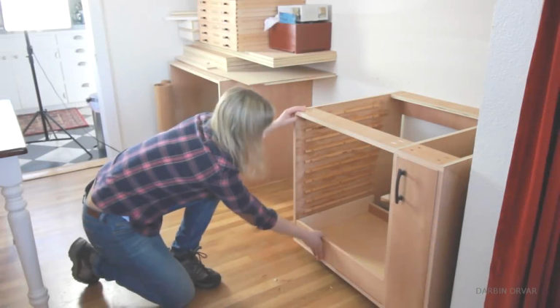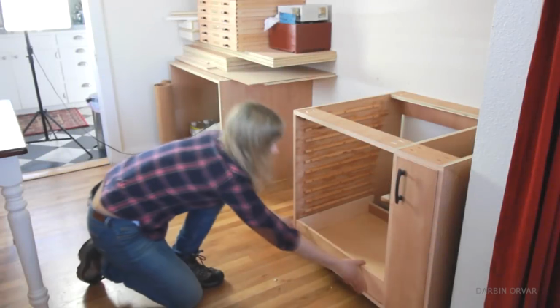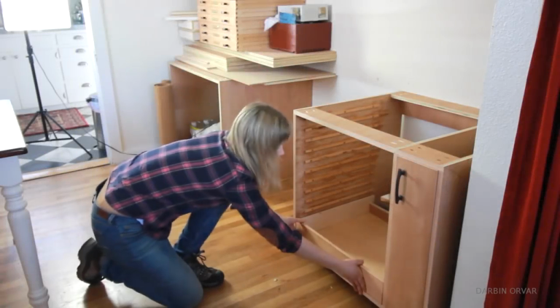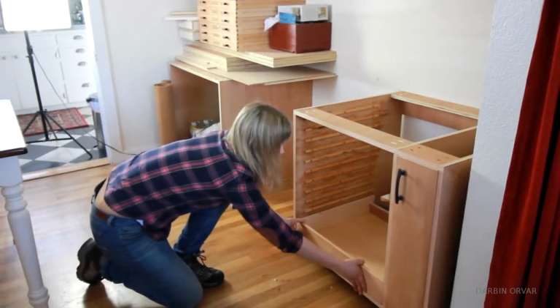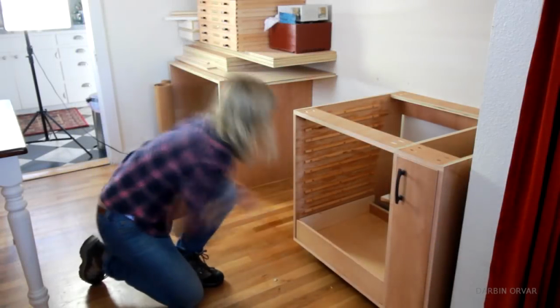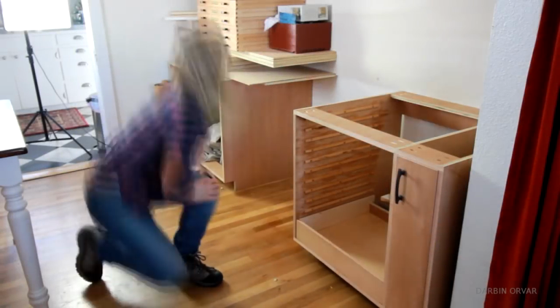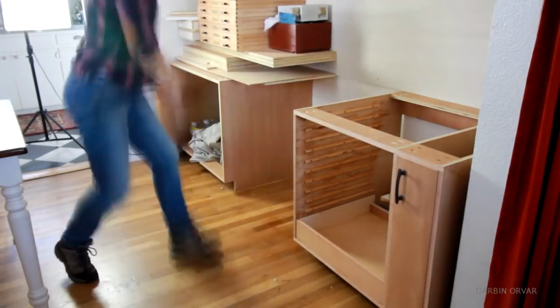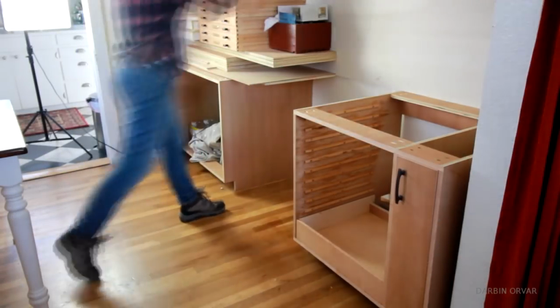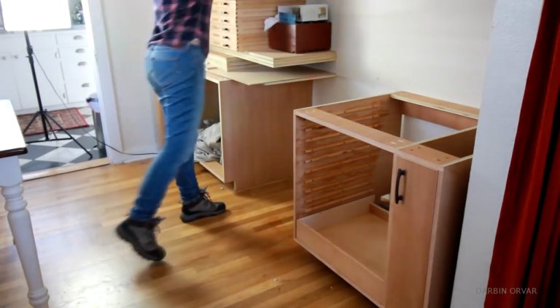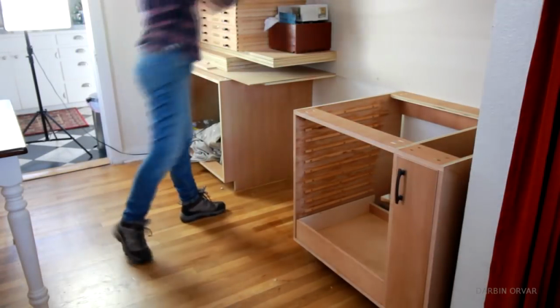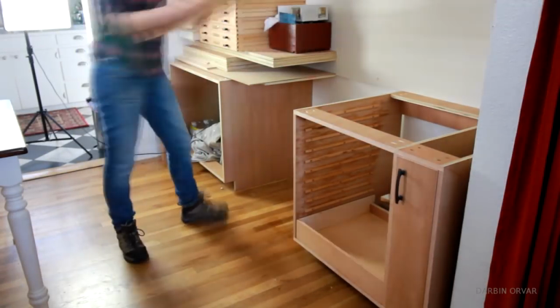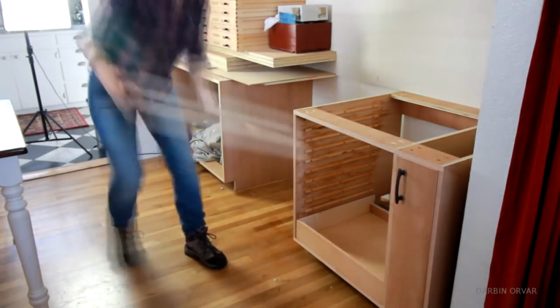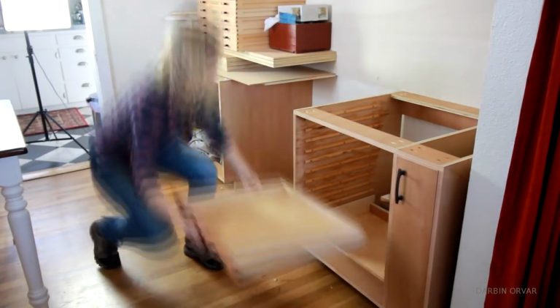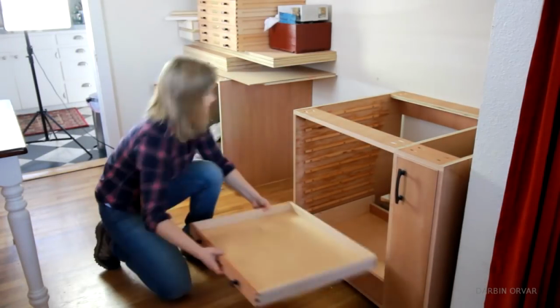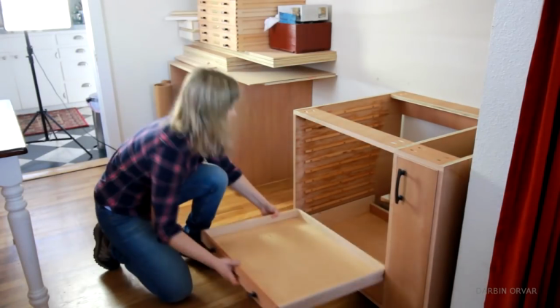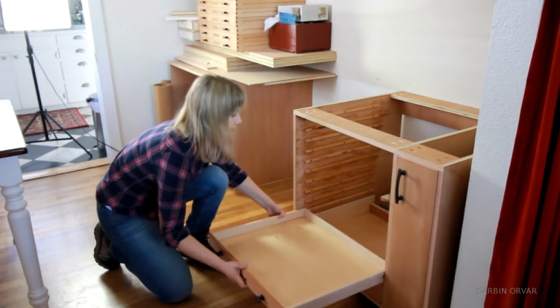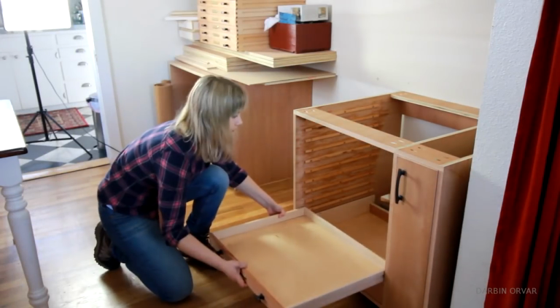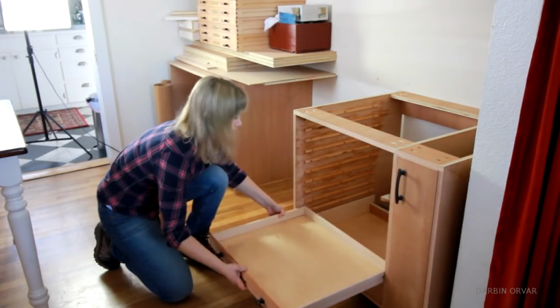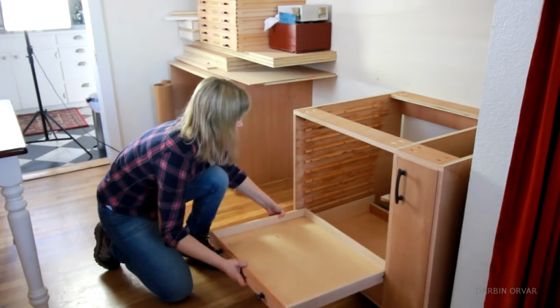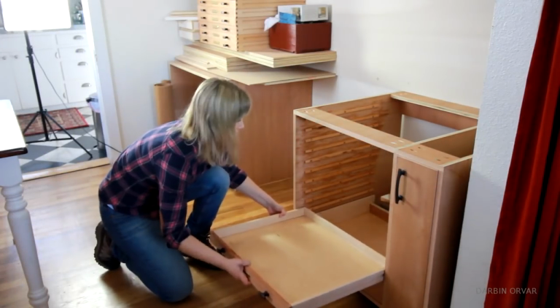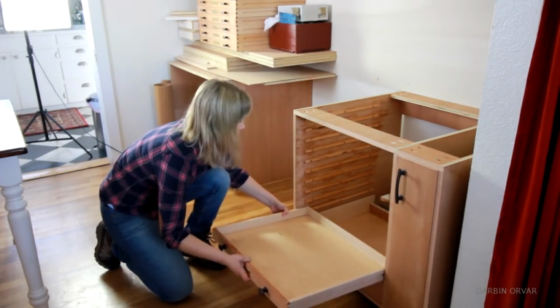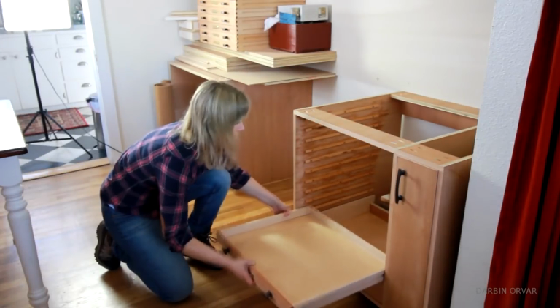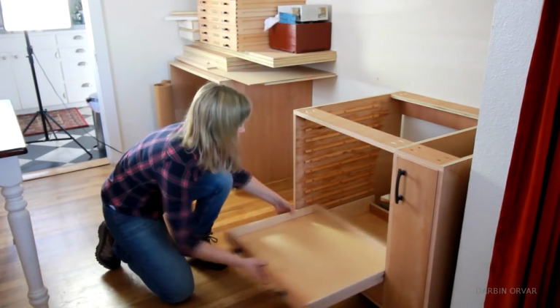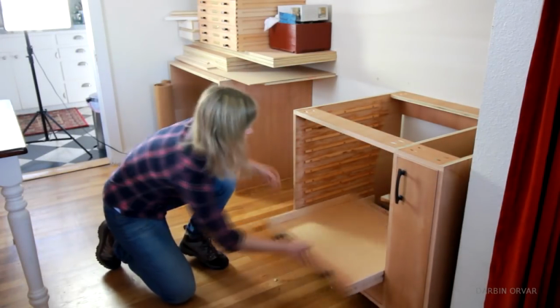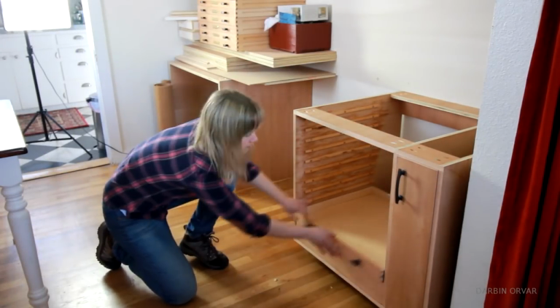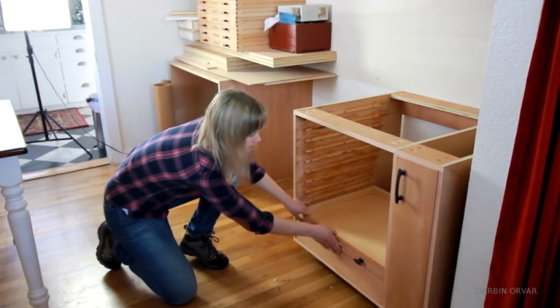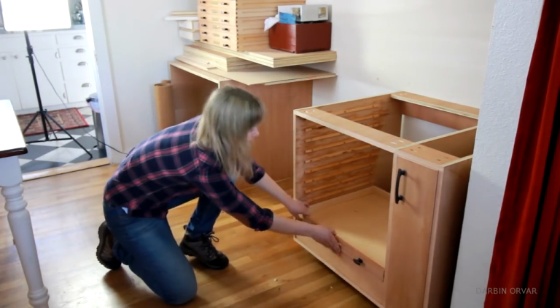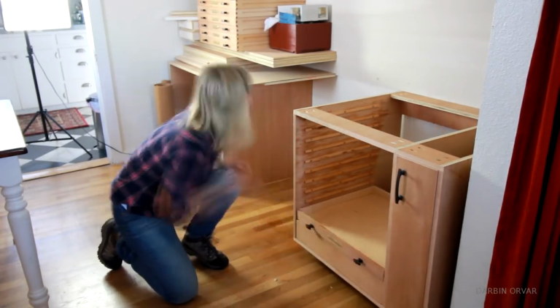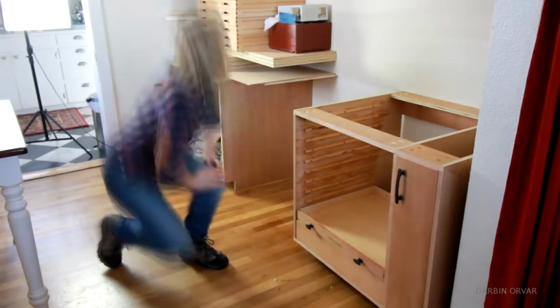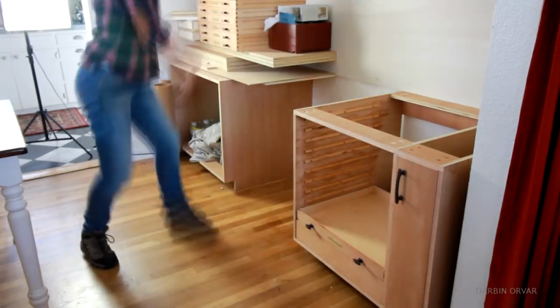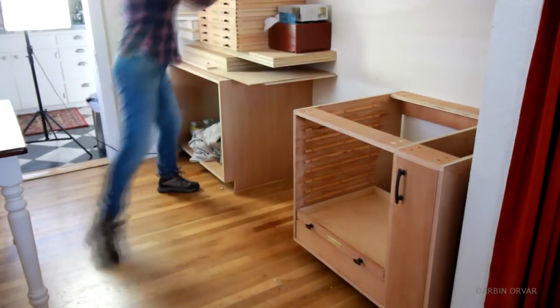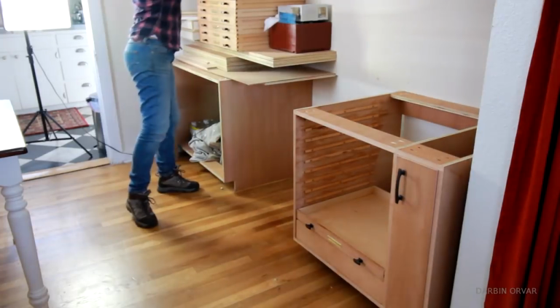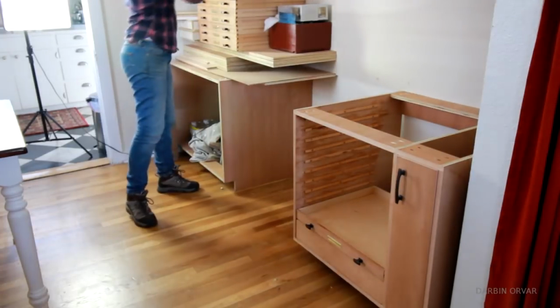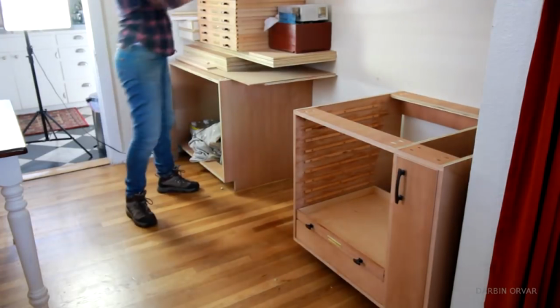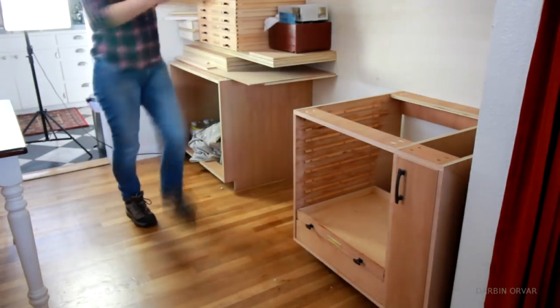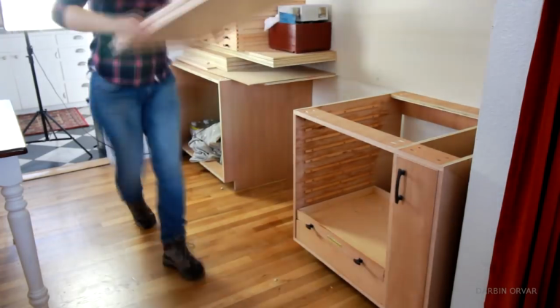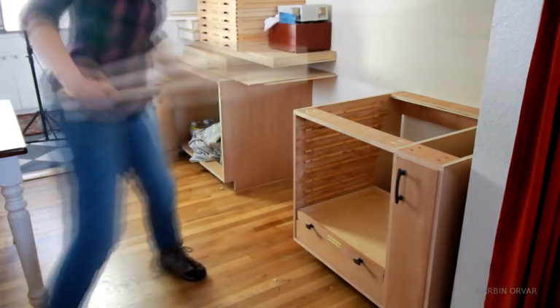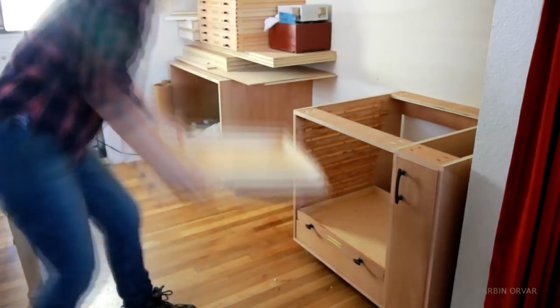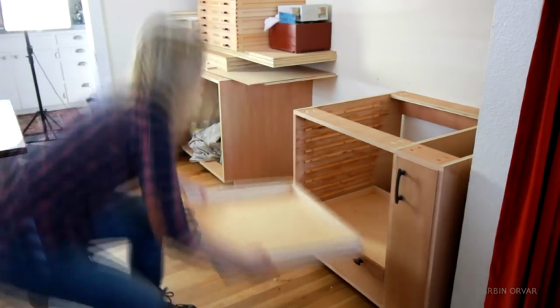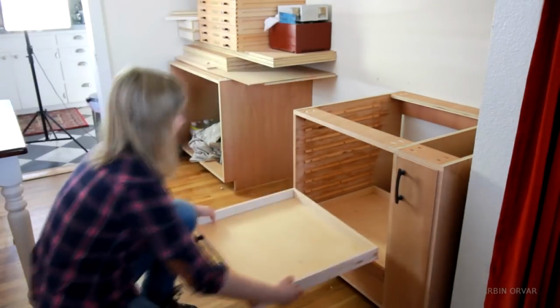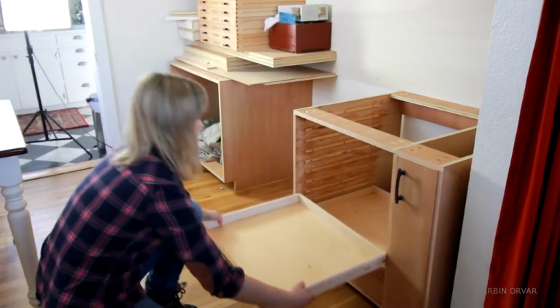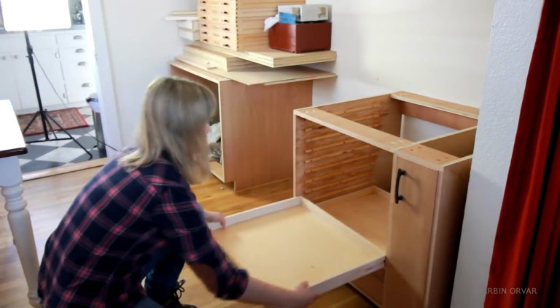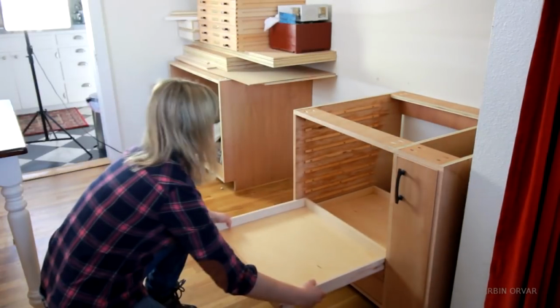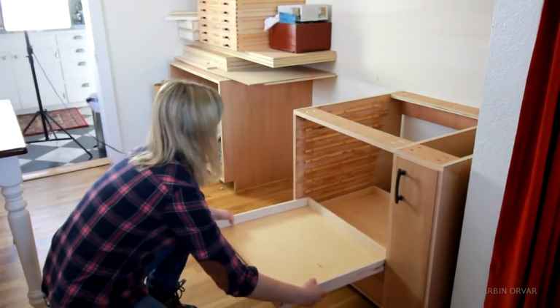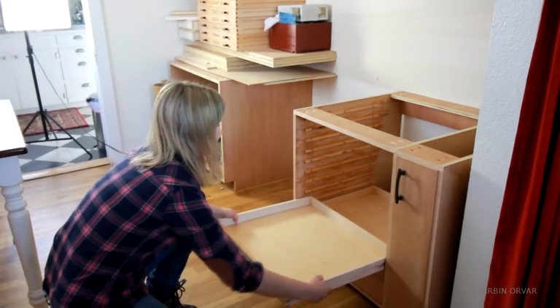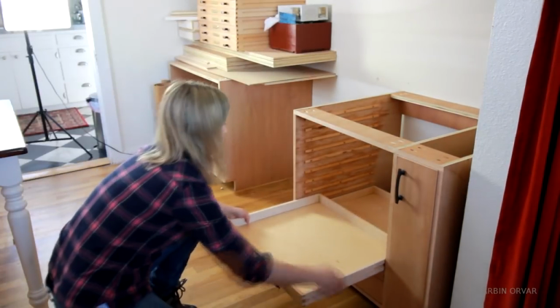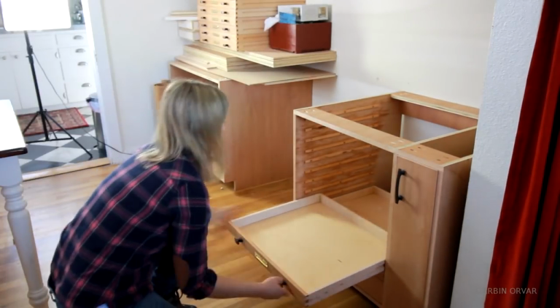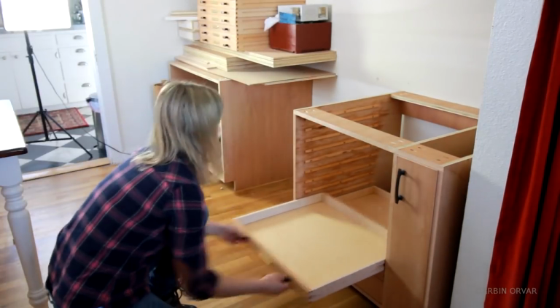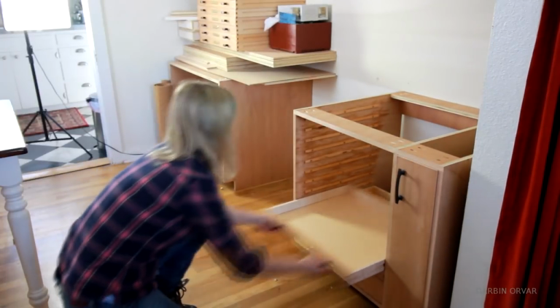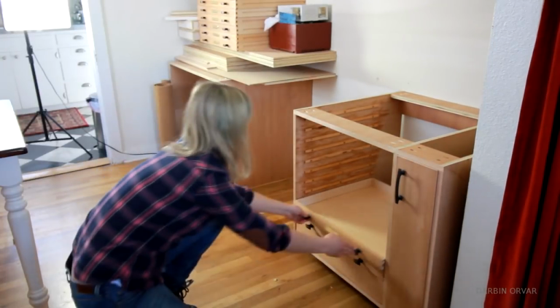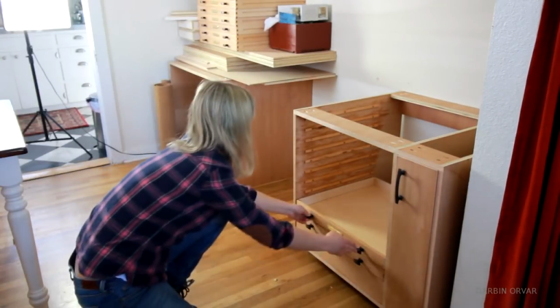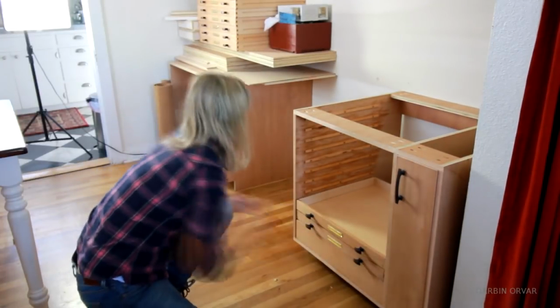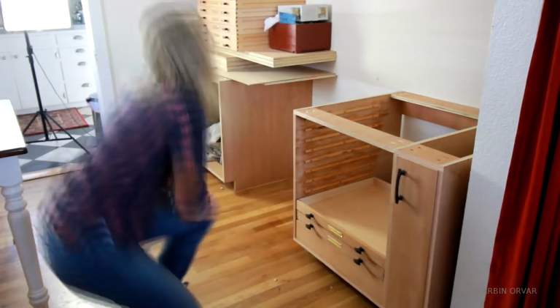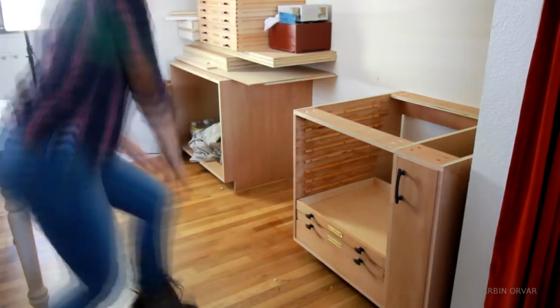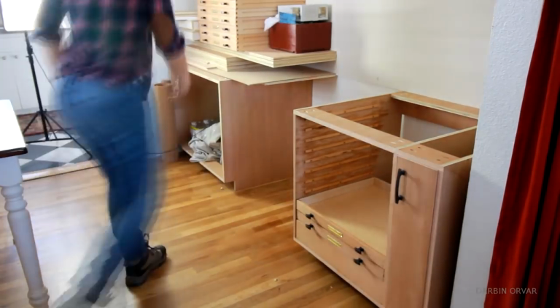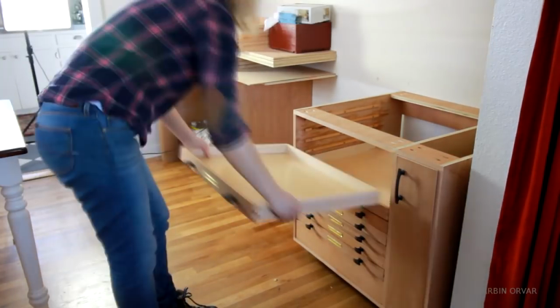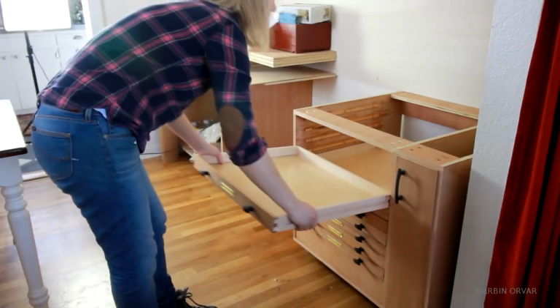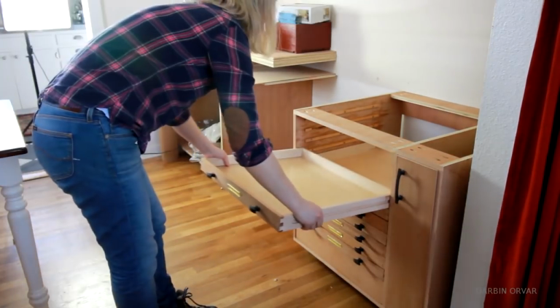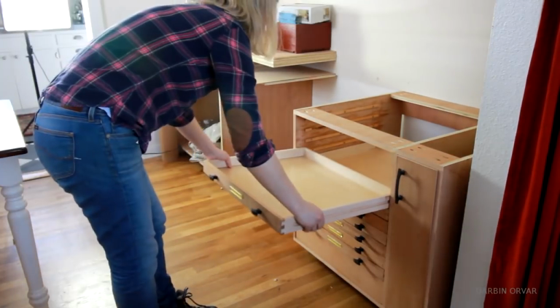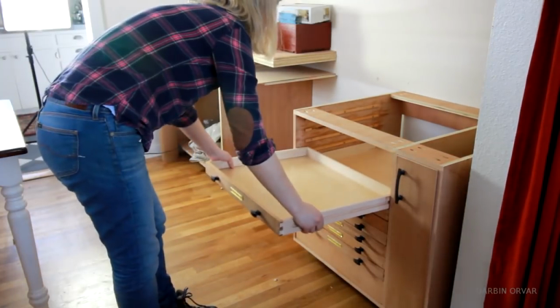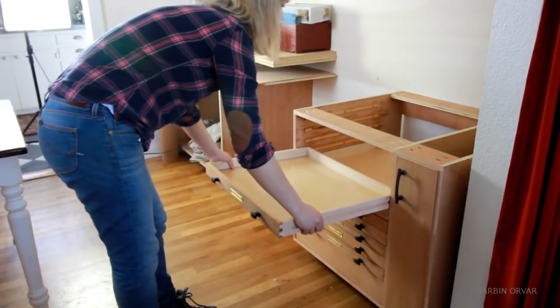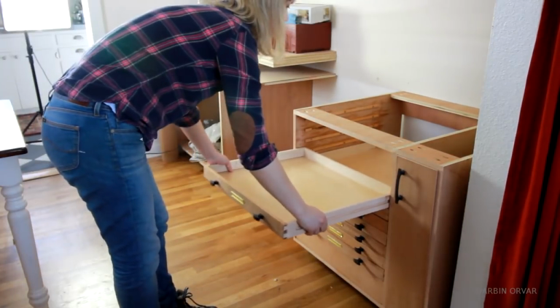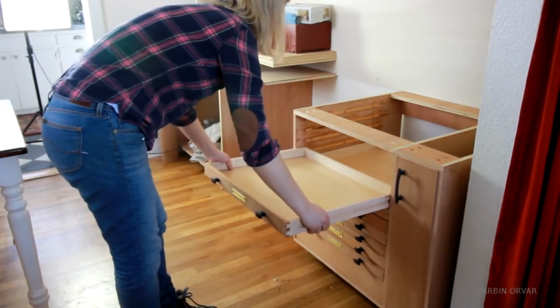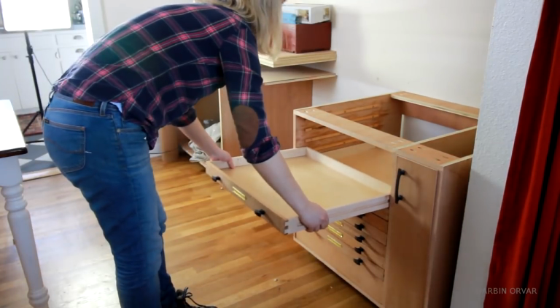Now I just need to put the drawers back in place. And this is where the cabinet will end up — on the right side of the room, with a counter on top.